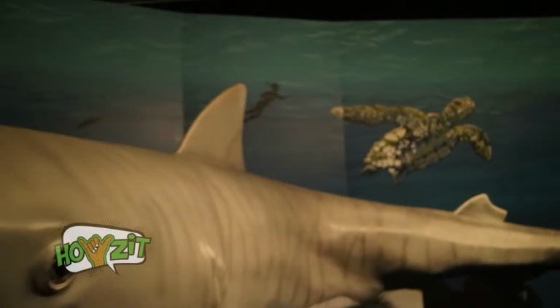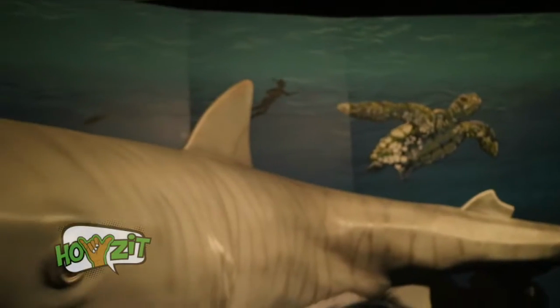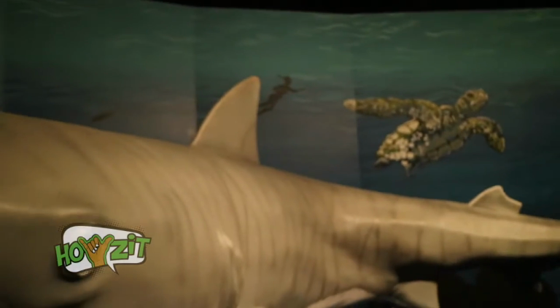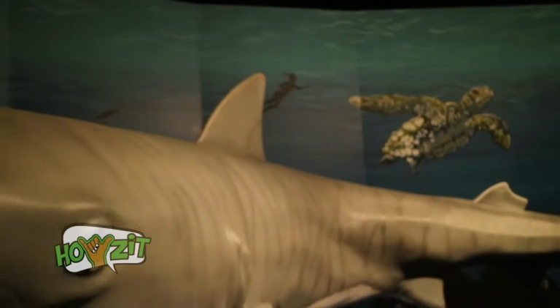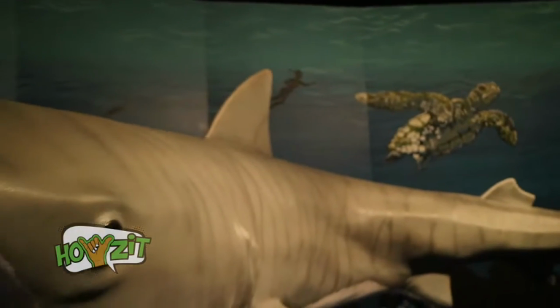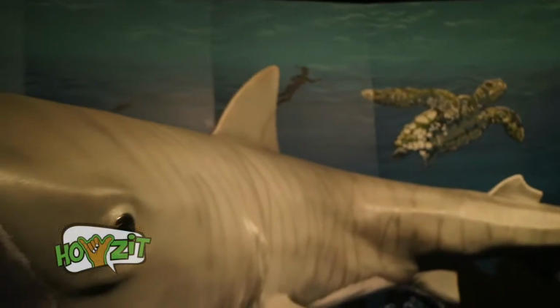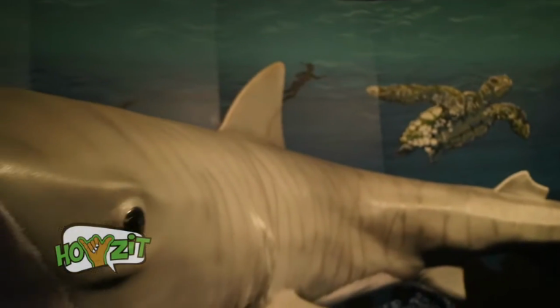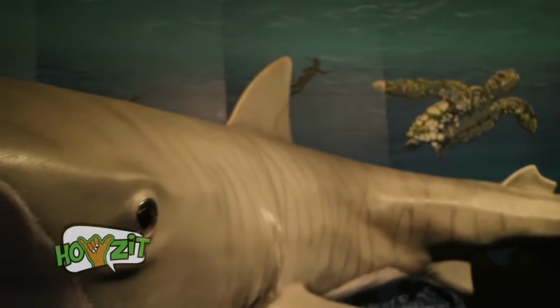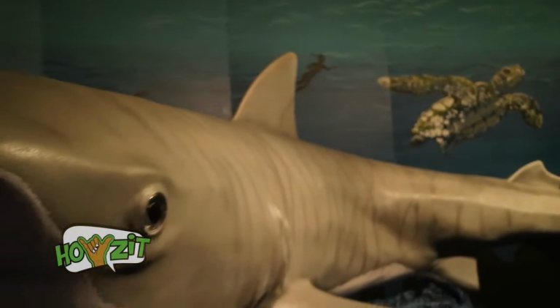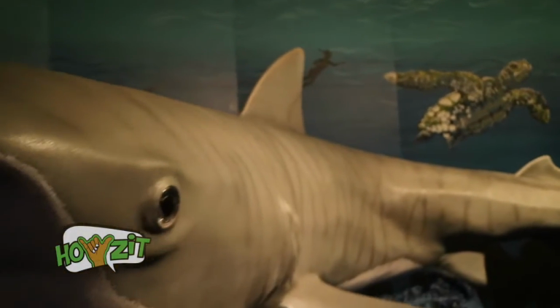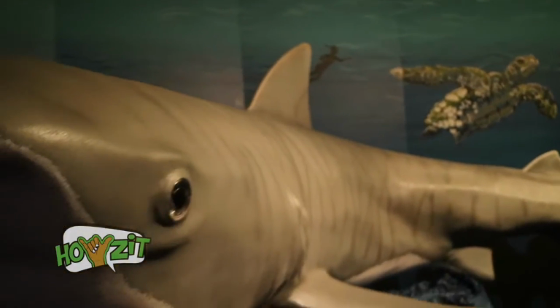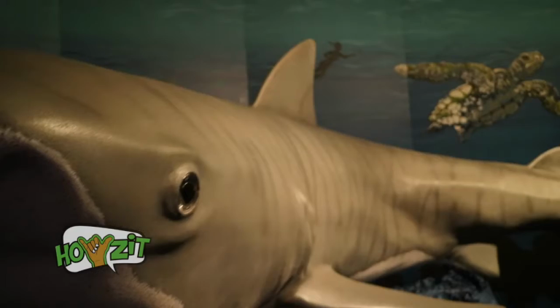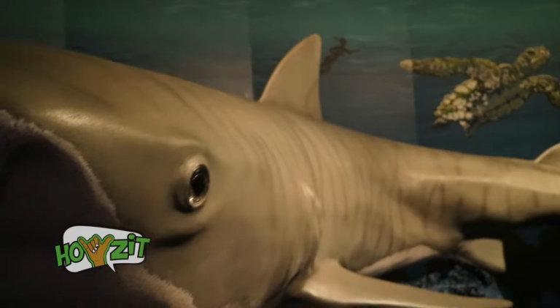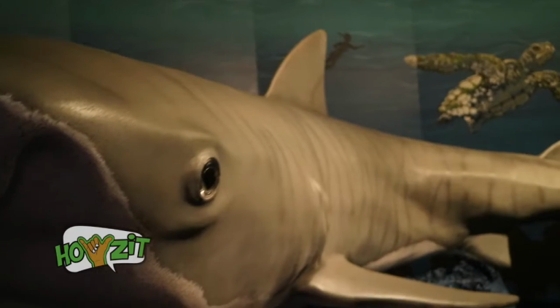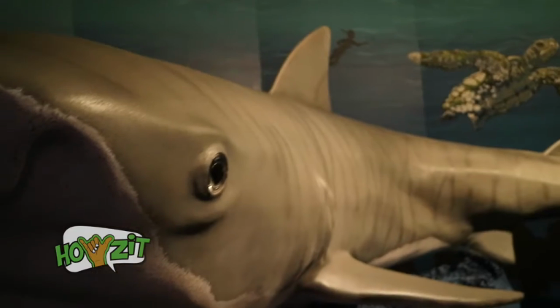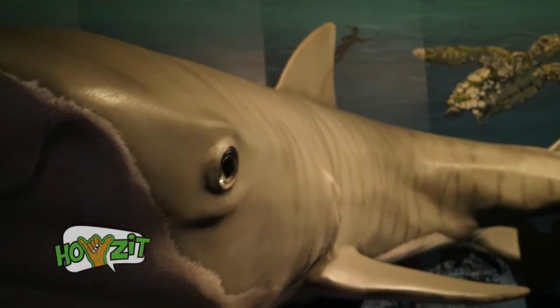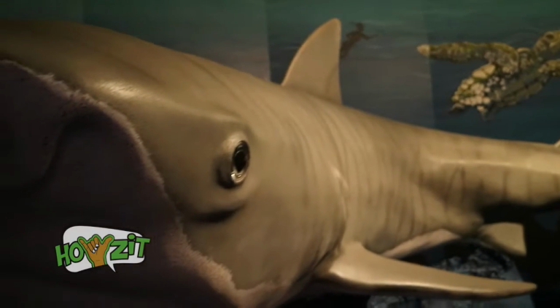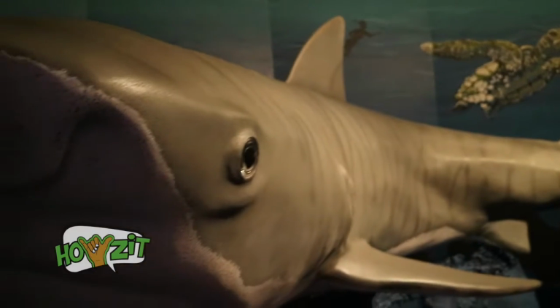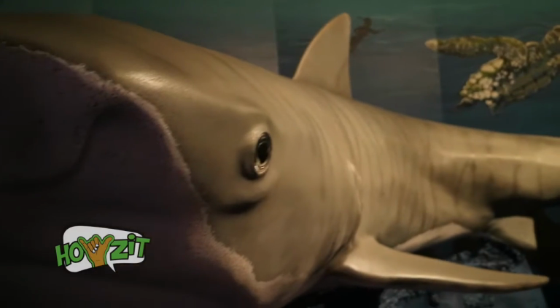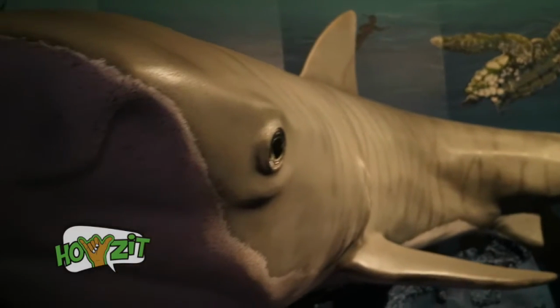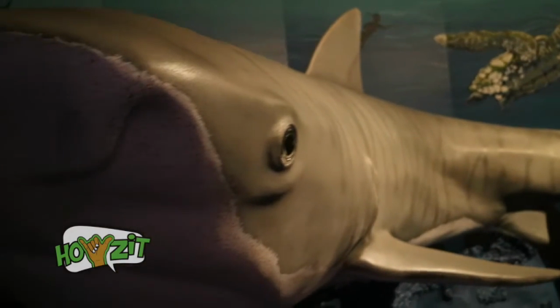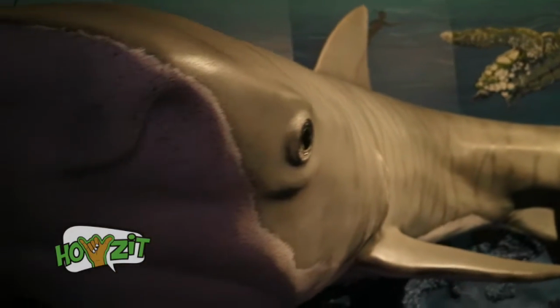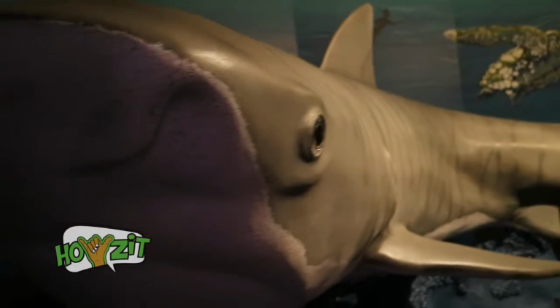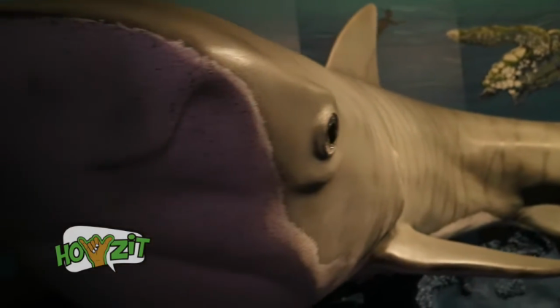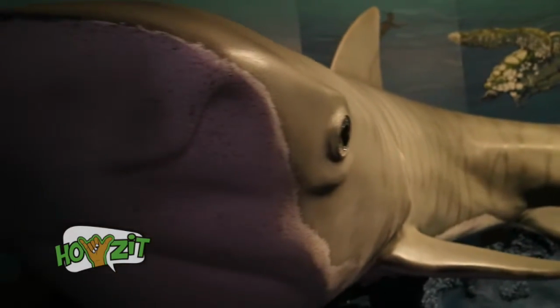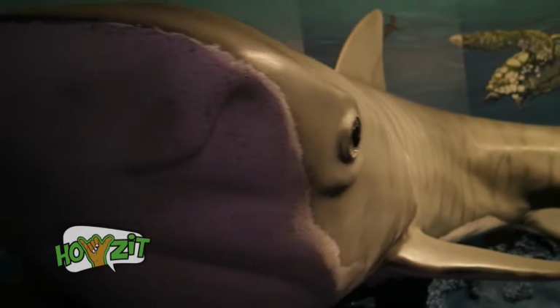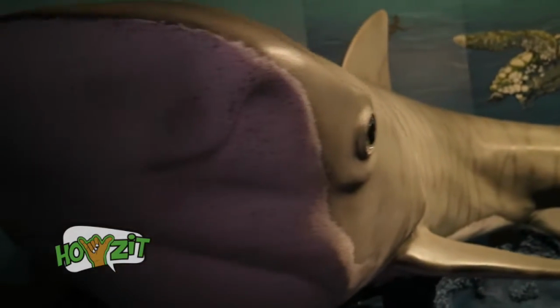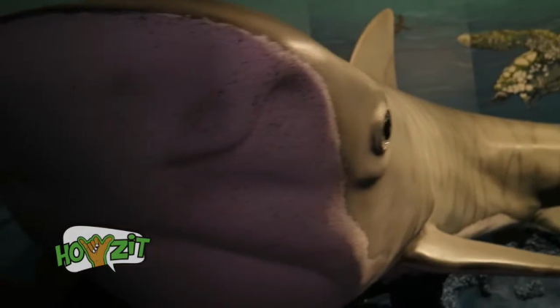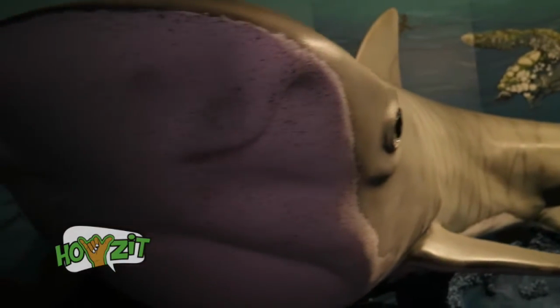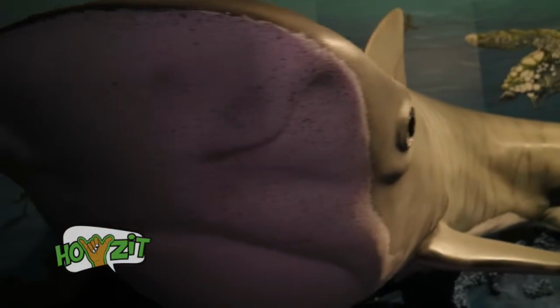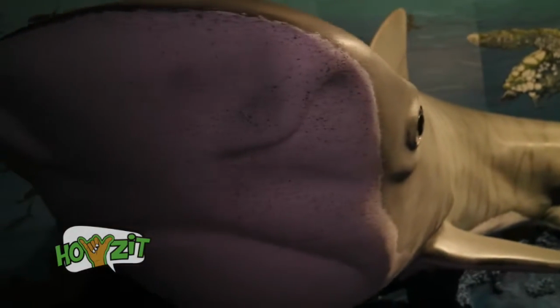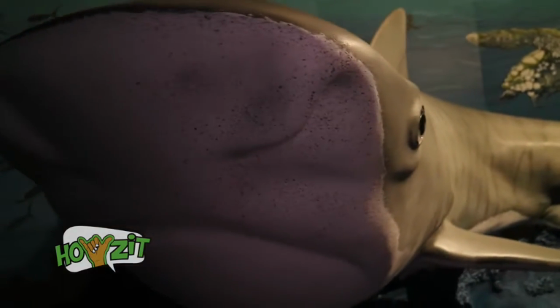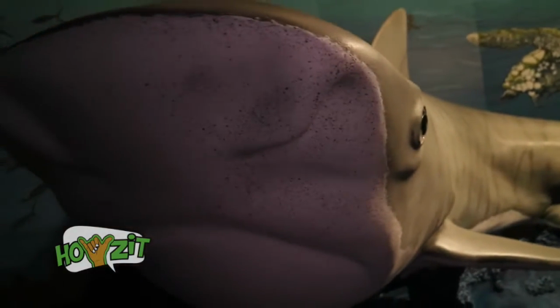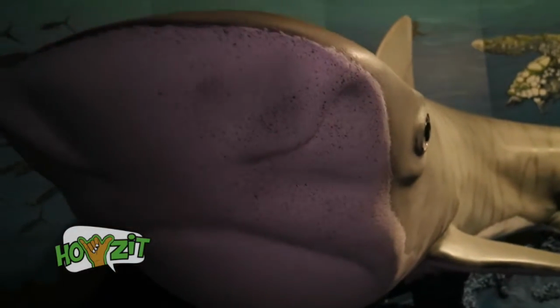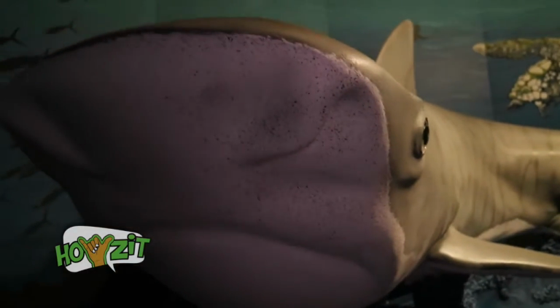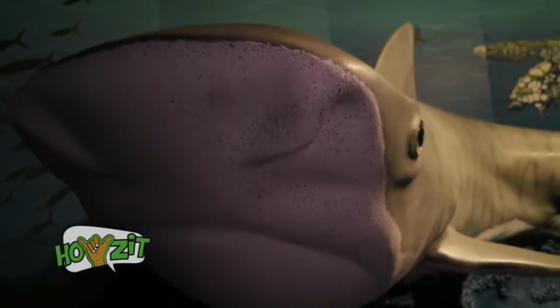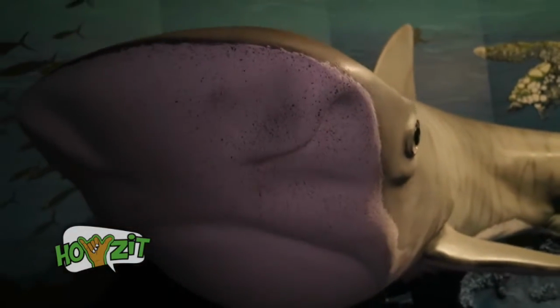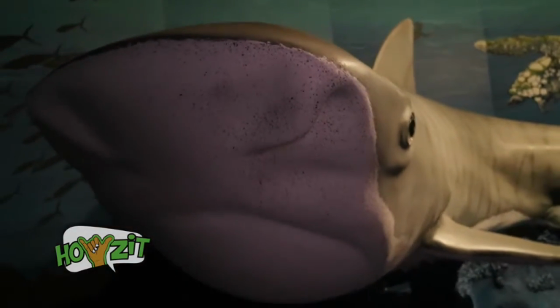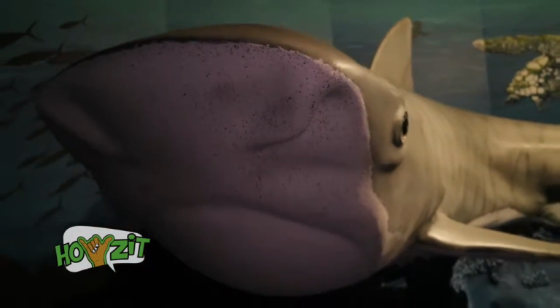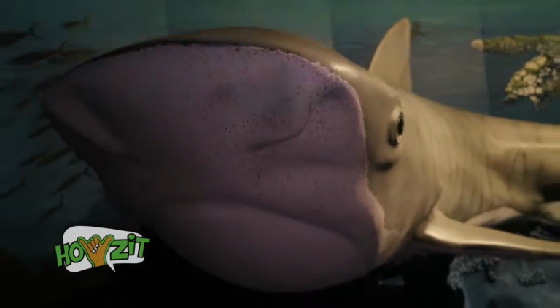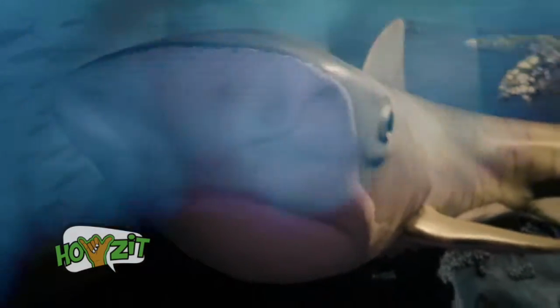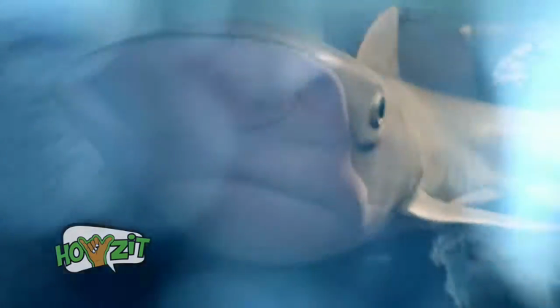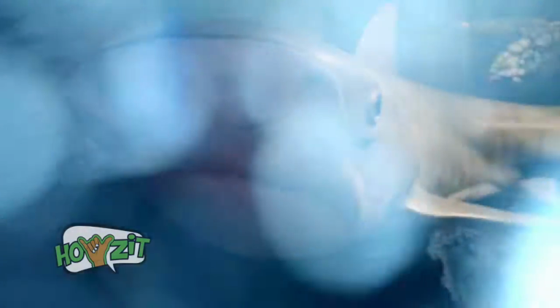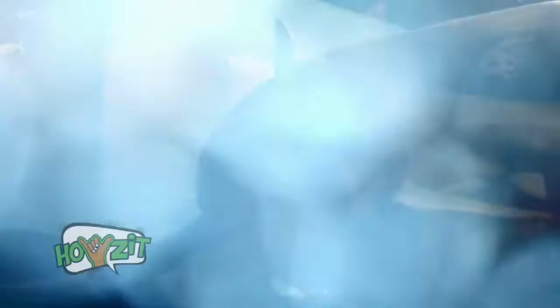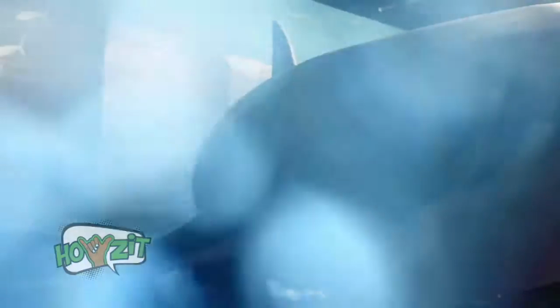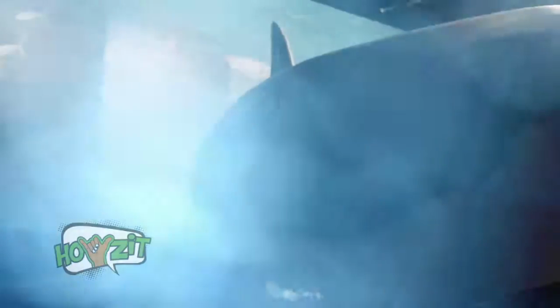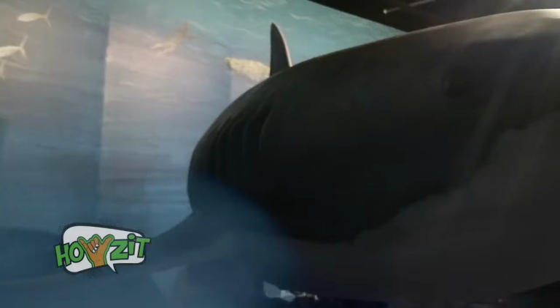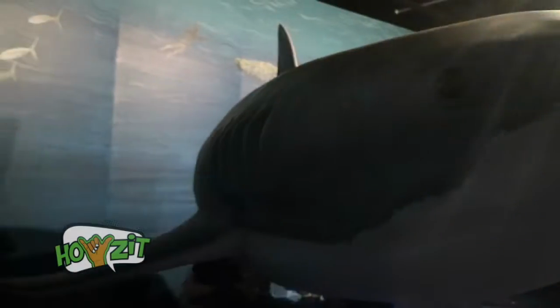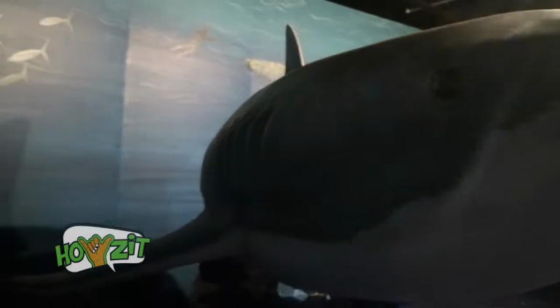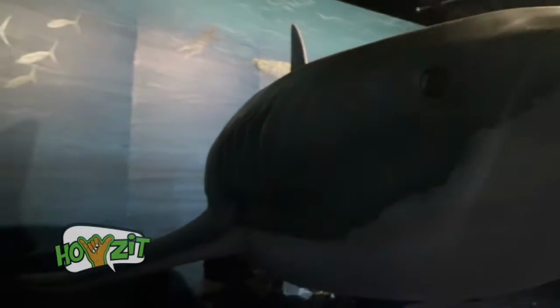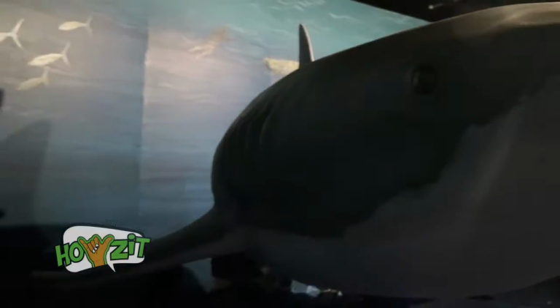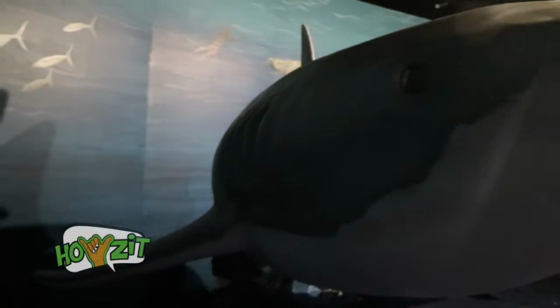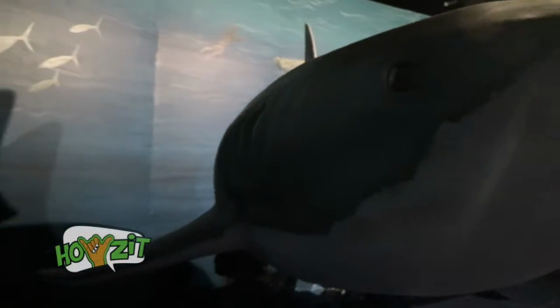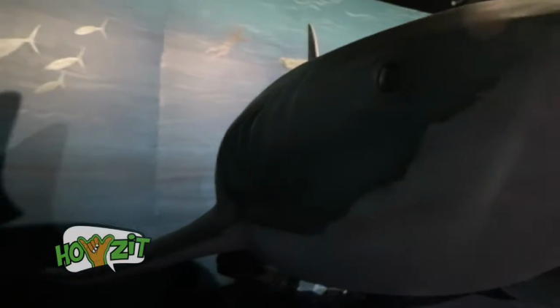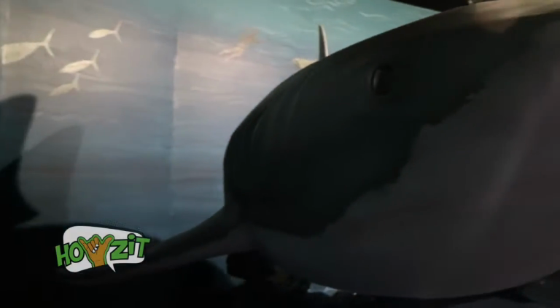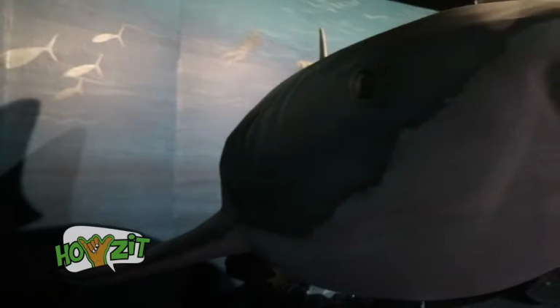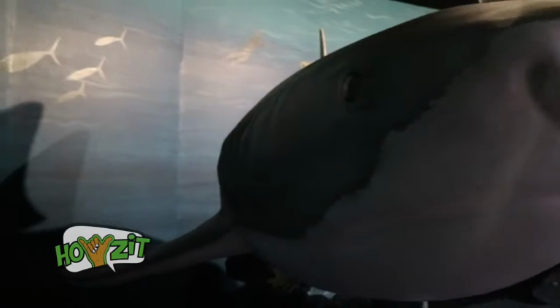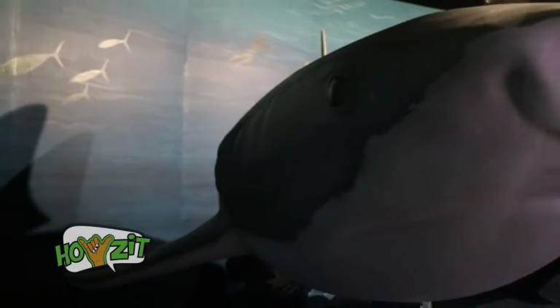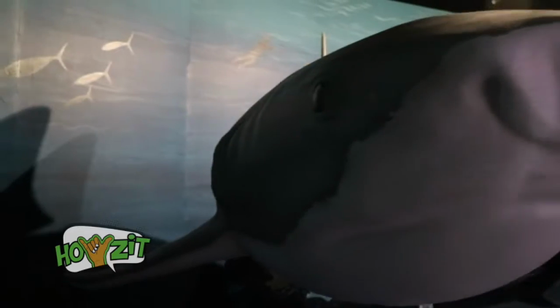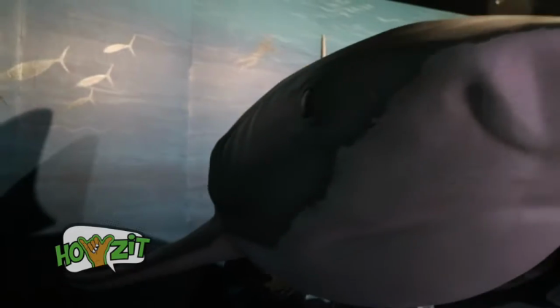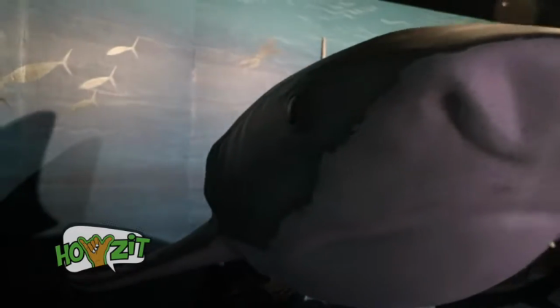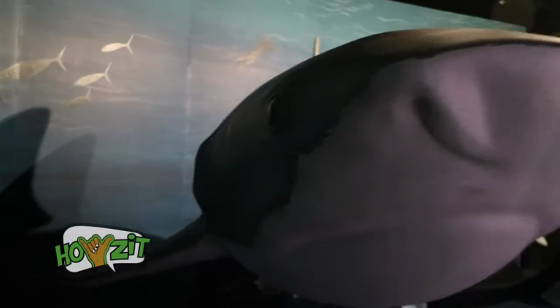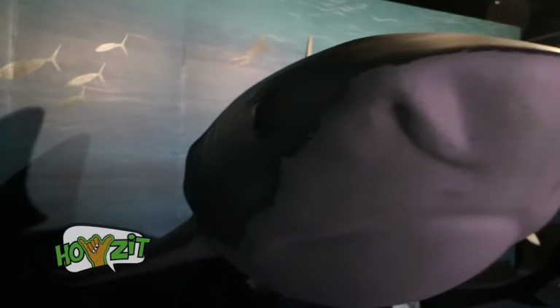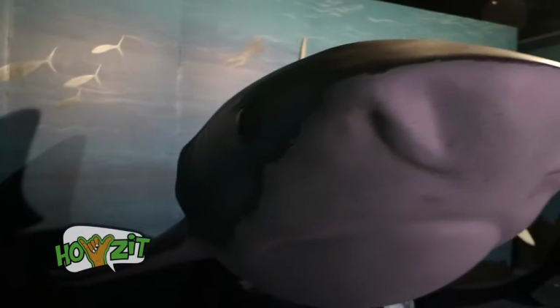We have a shark tank exhibit which features a replica of a 16-foot tiger shark.